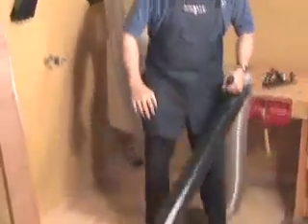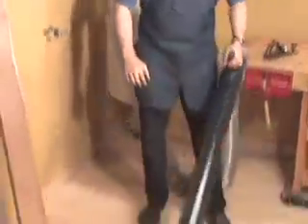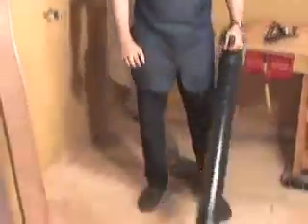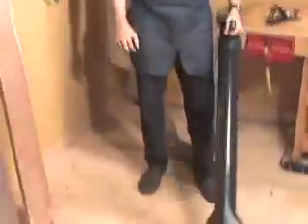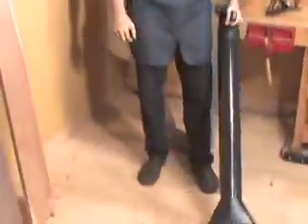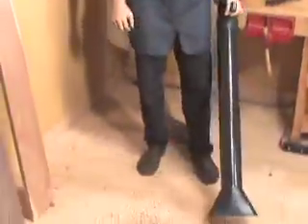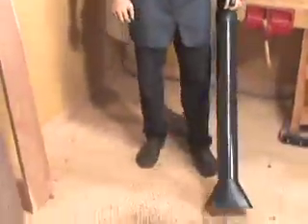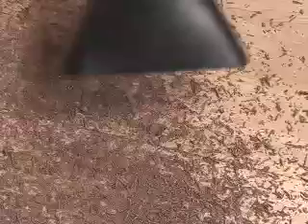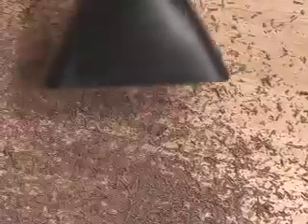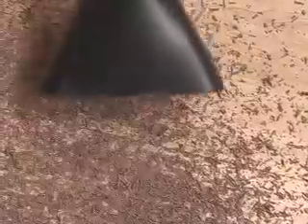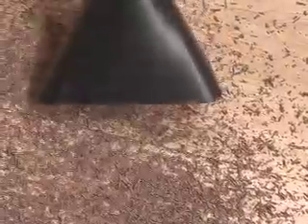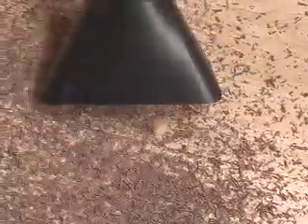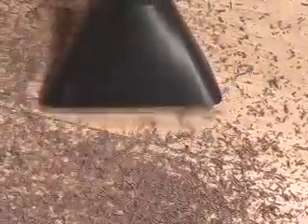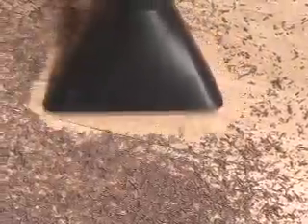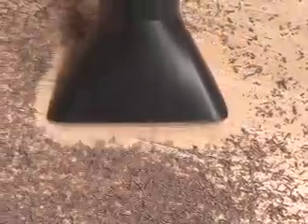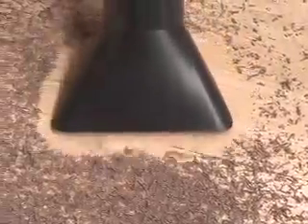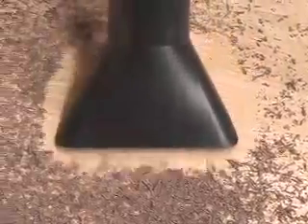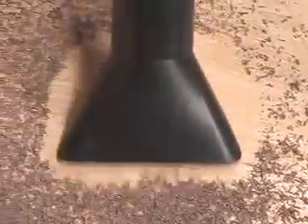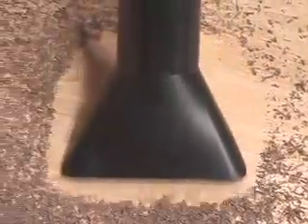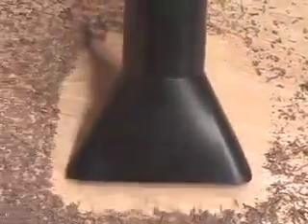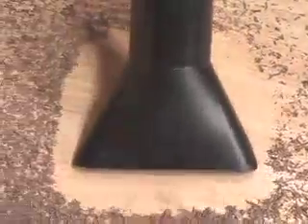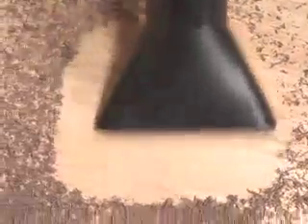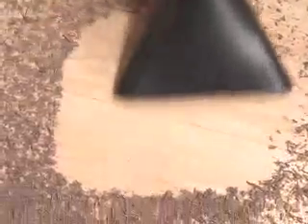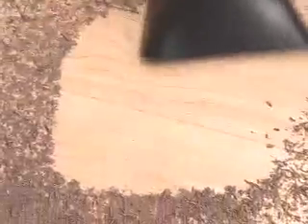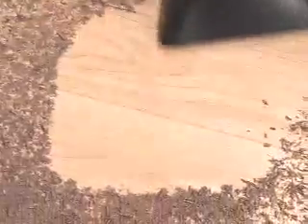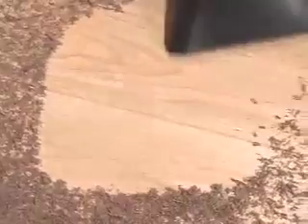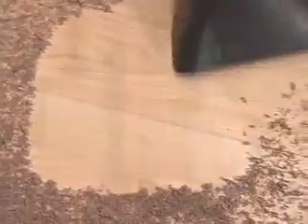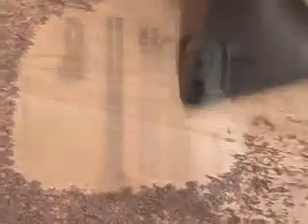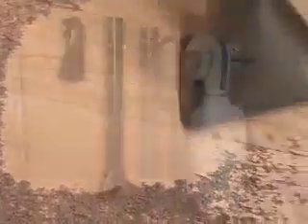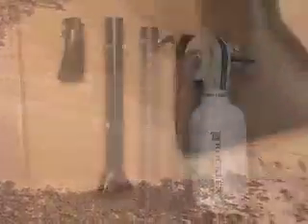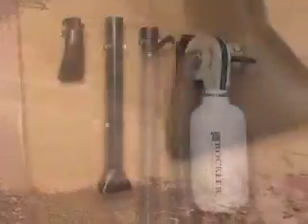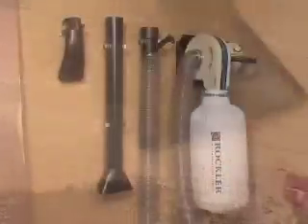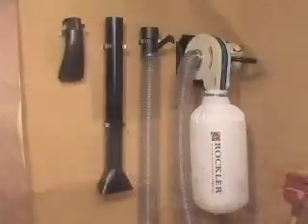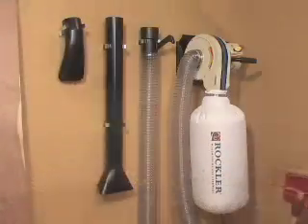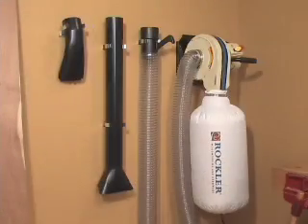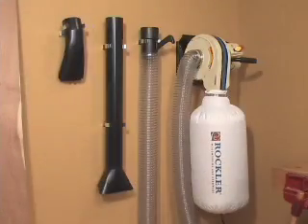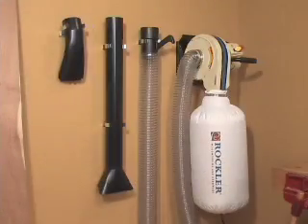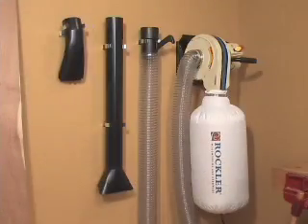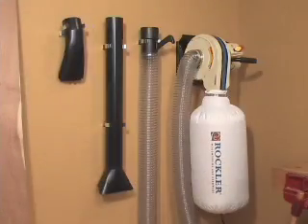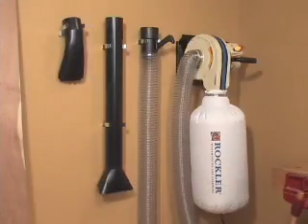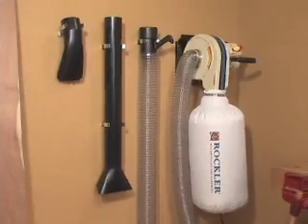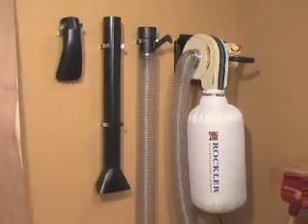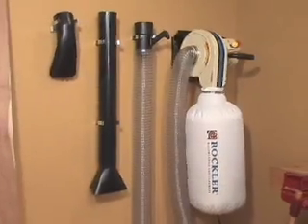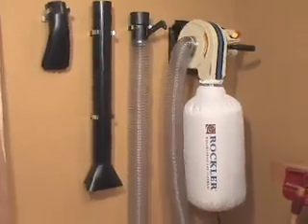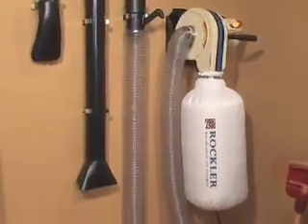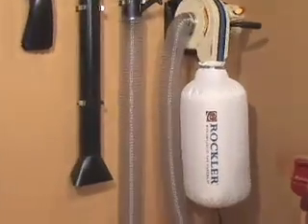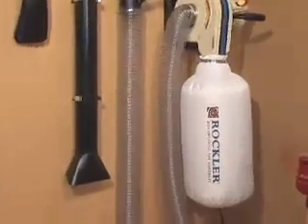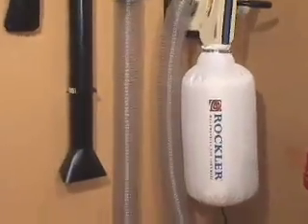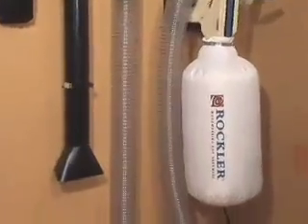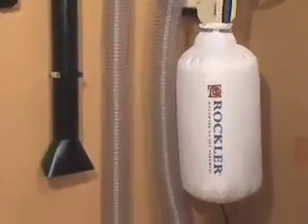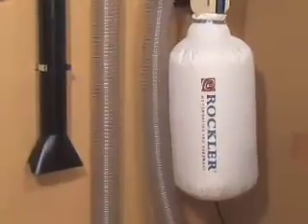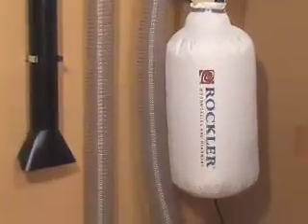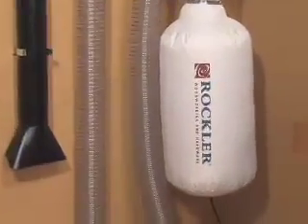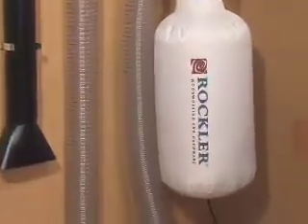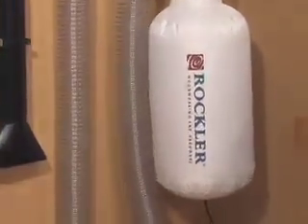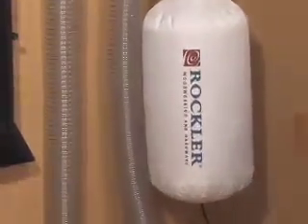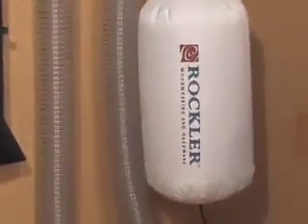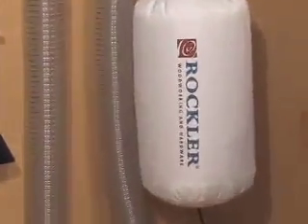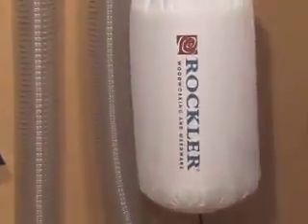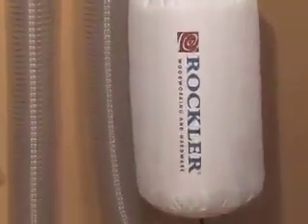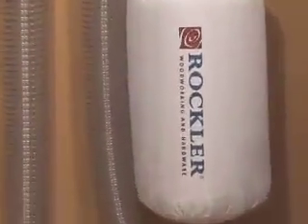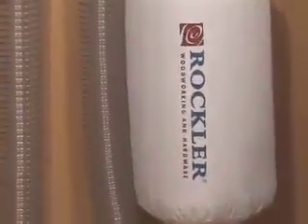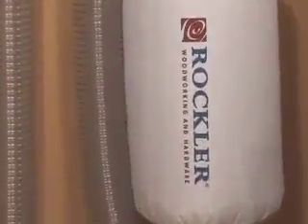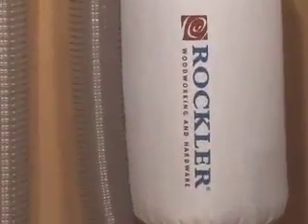The Rockler DustRite system — the only way to clean your shop. Another Rockler Innovation product.